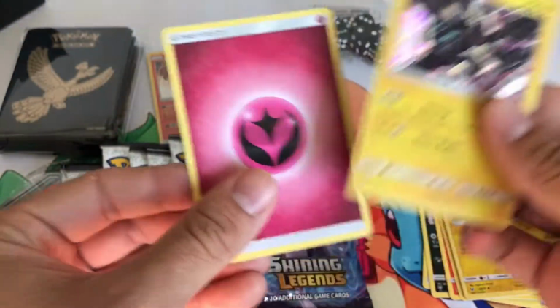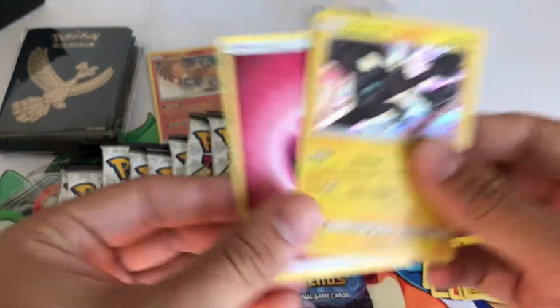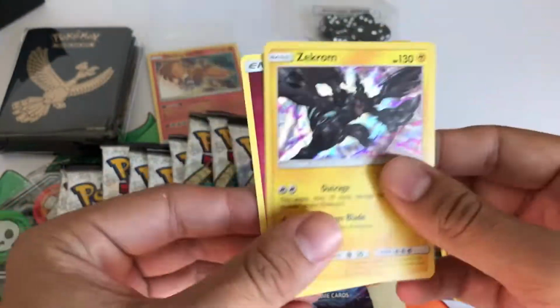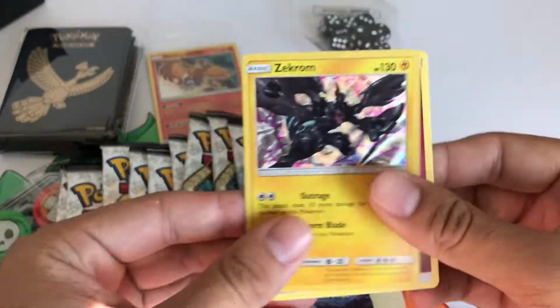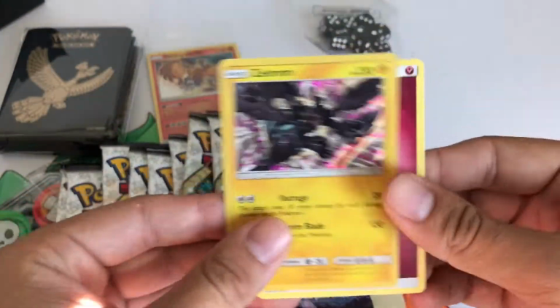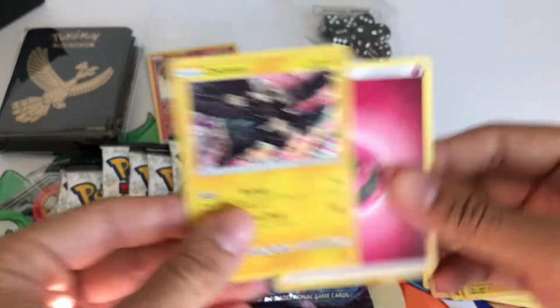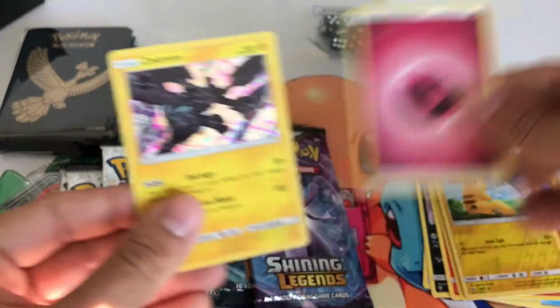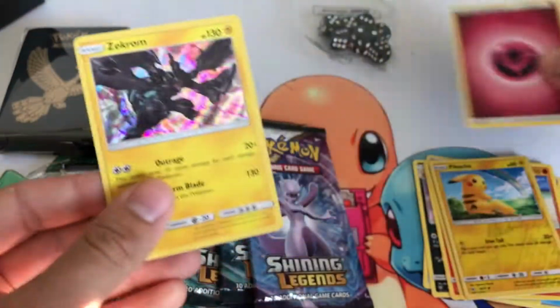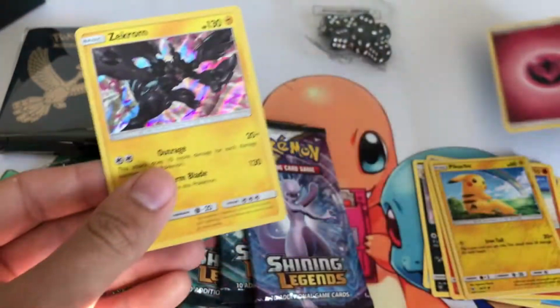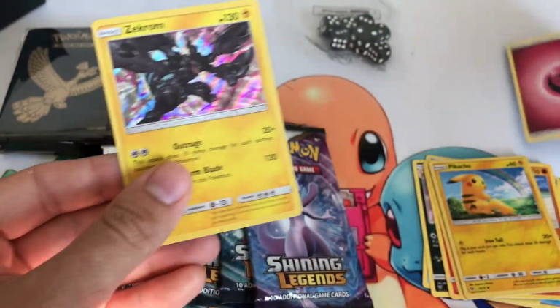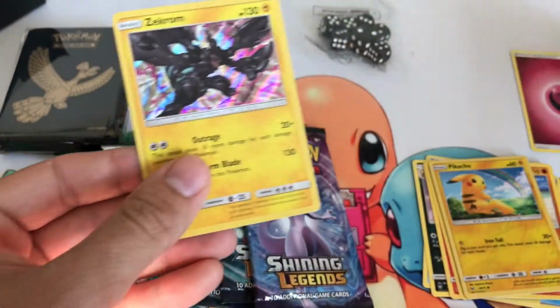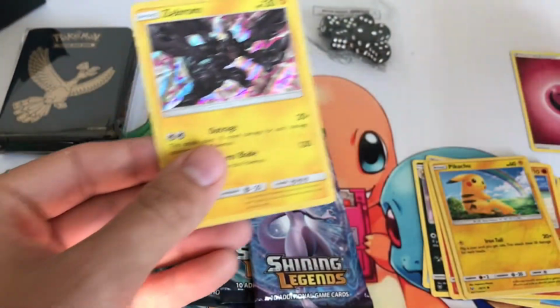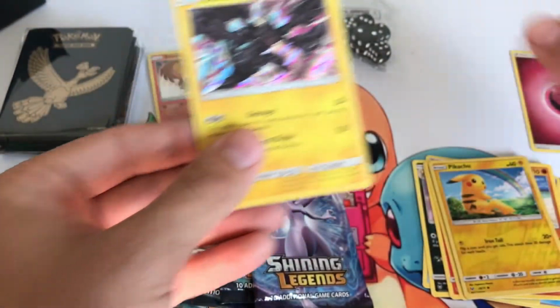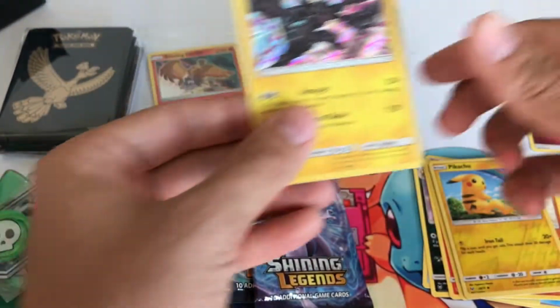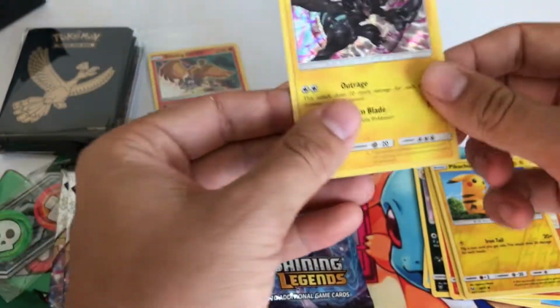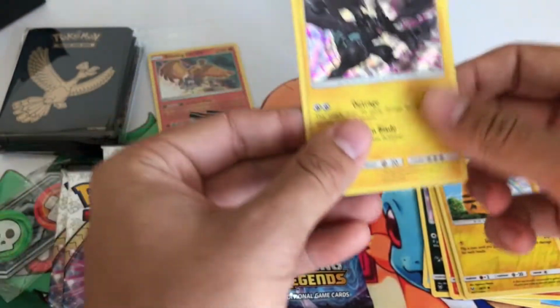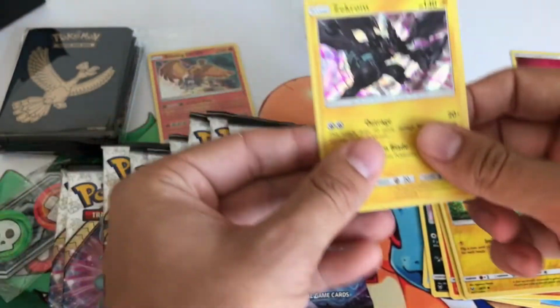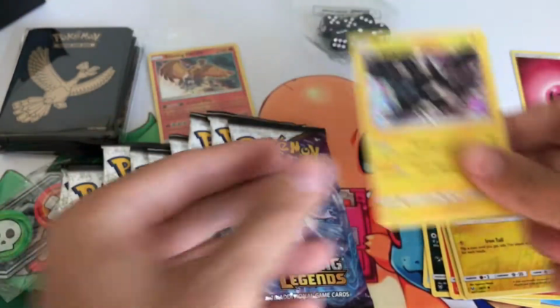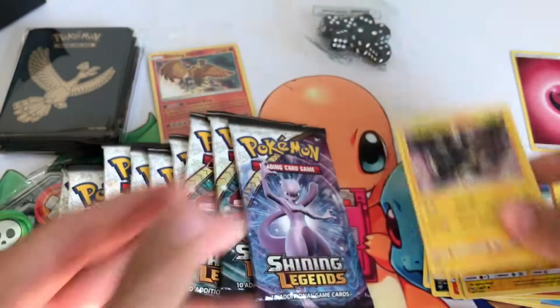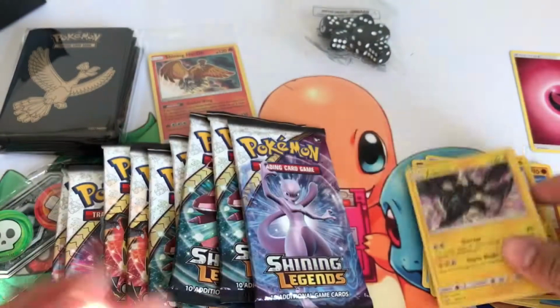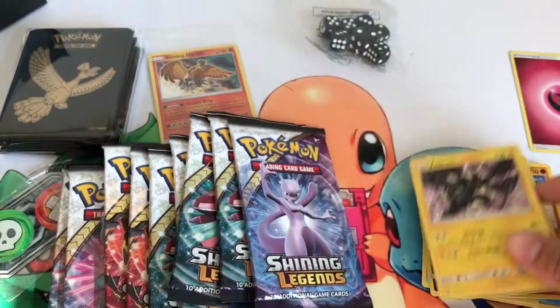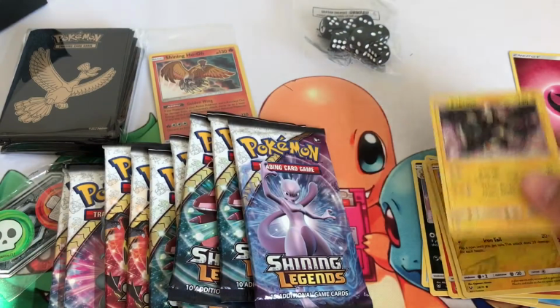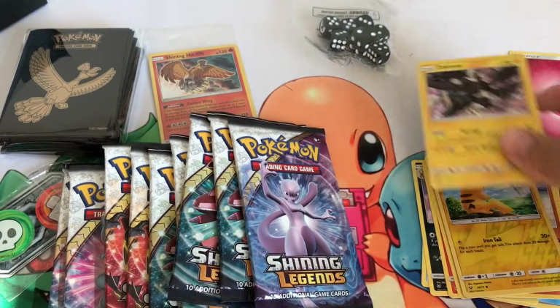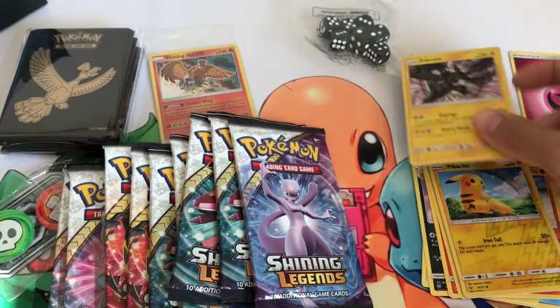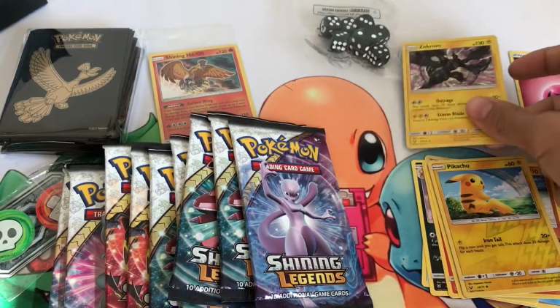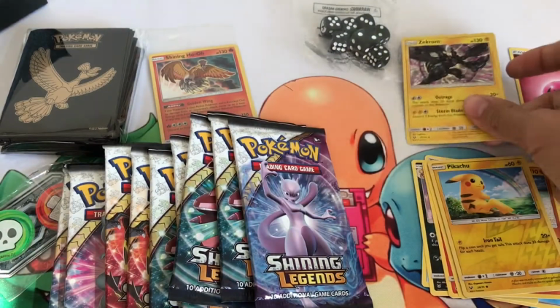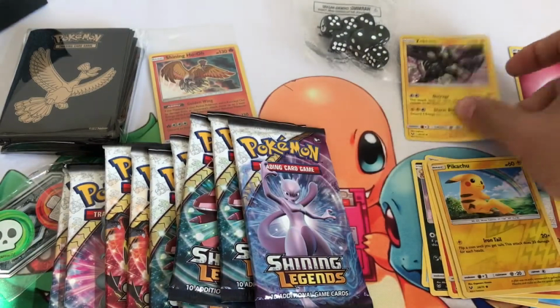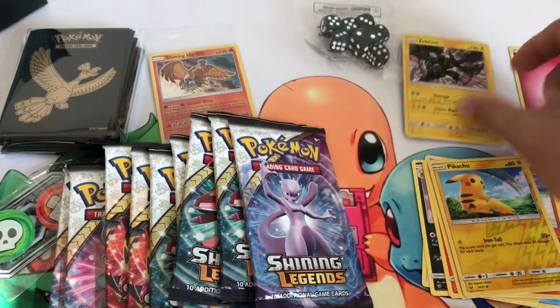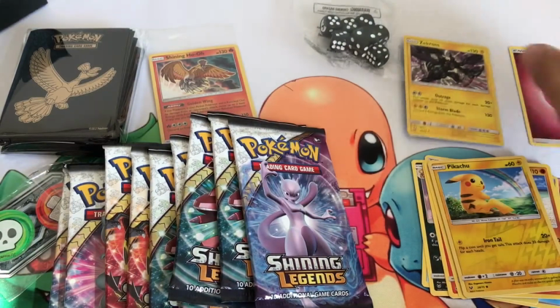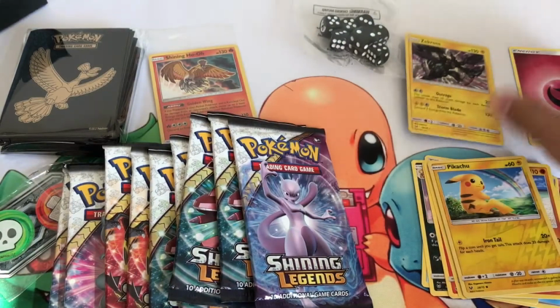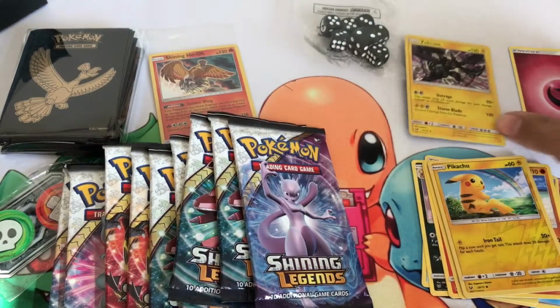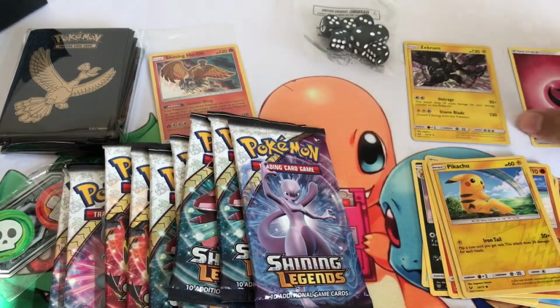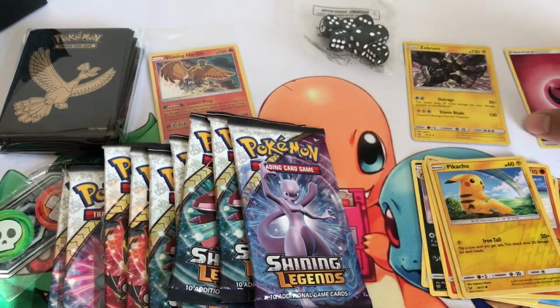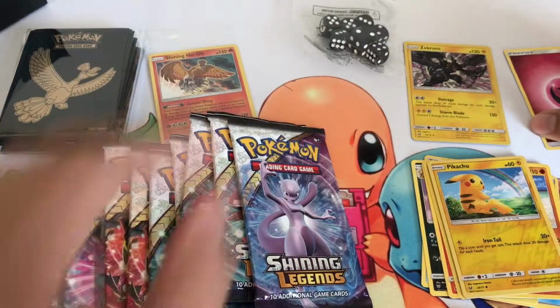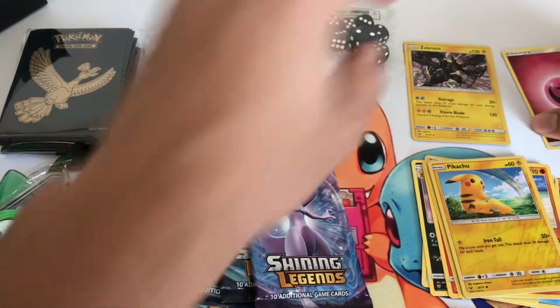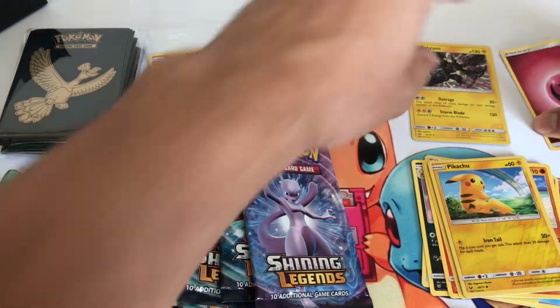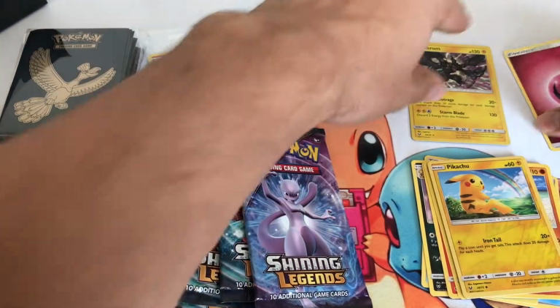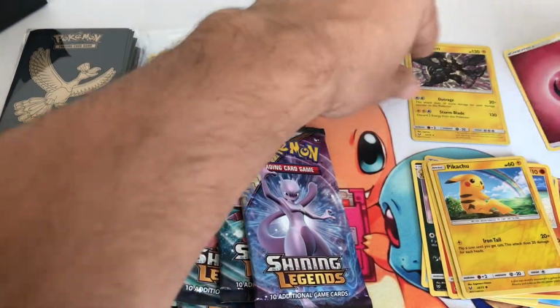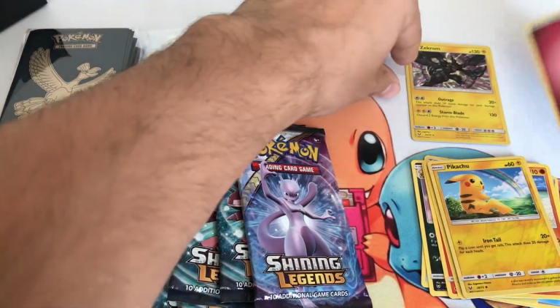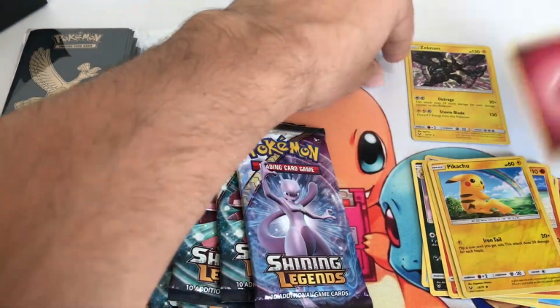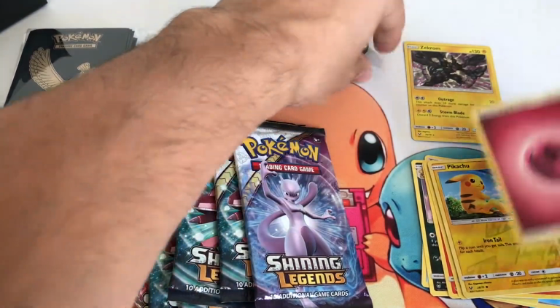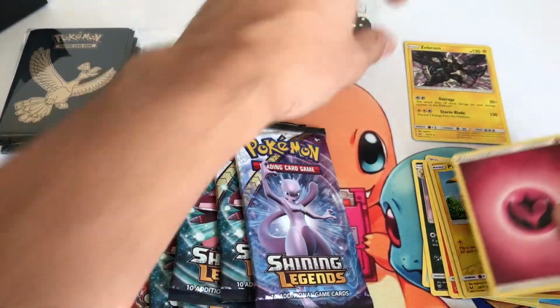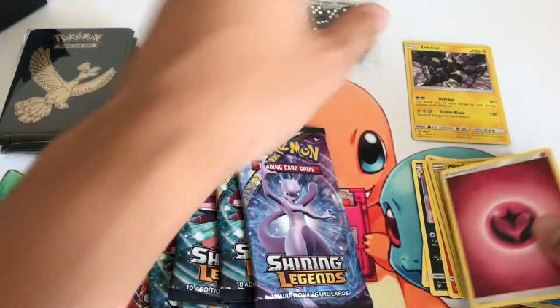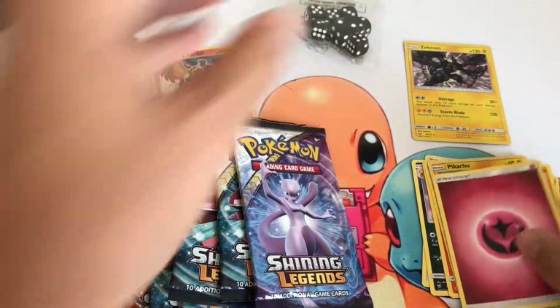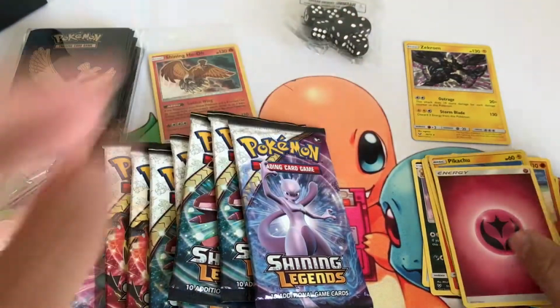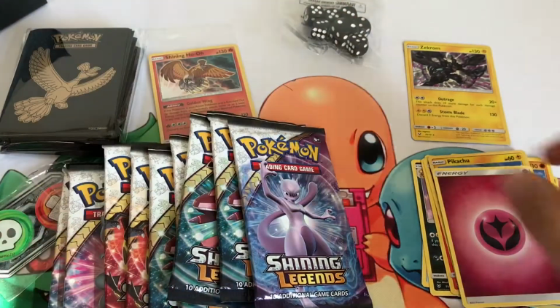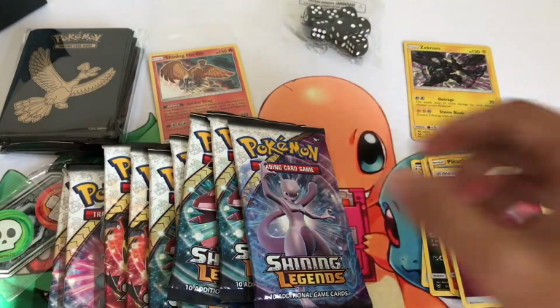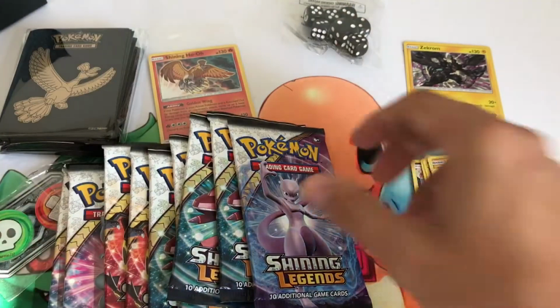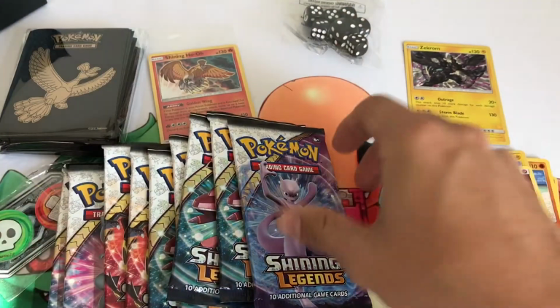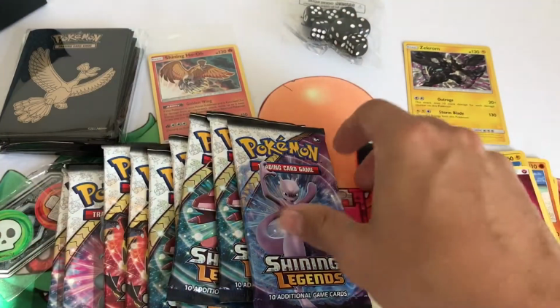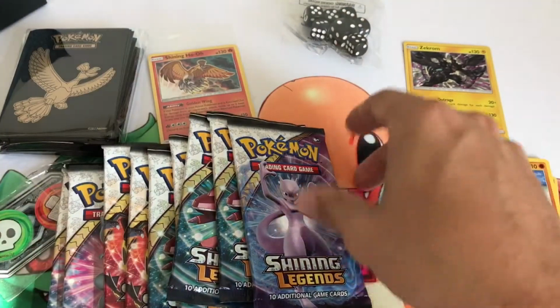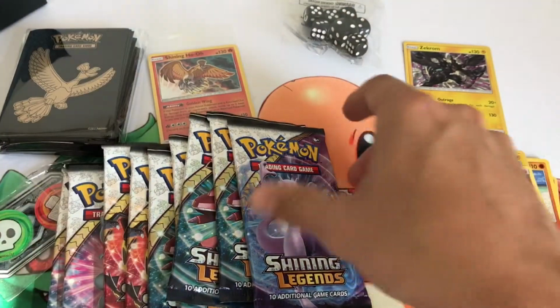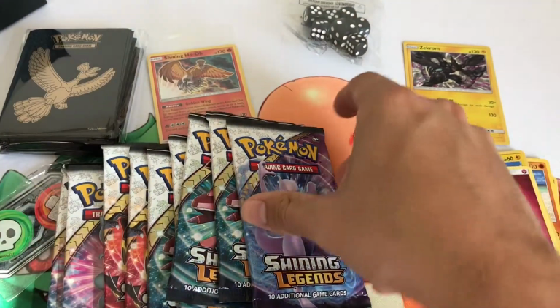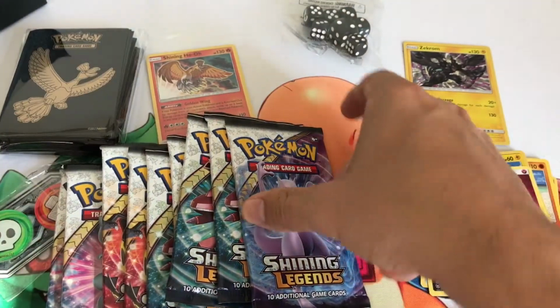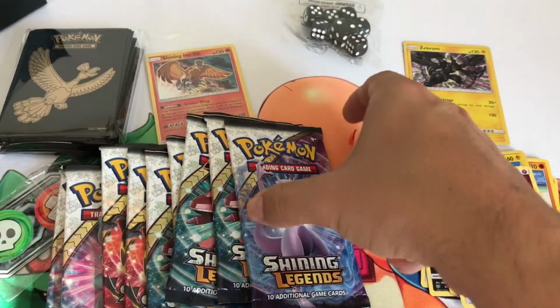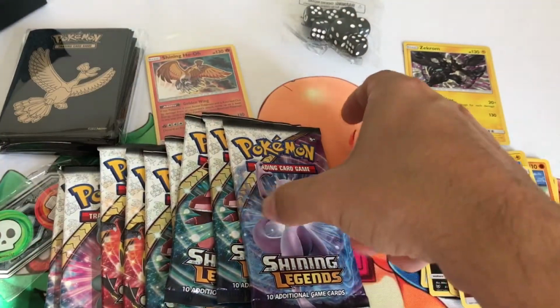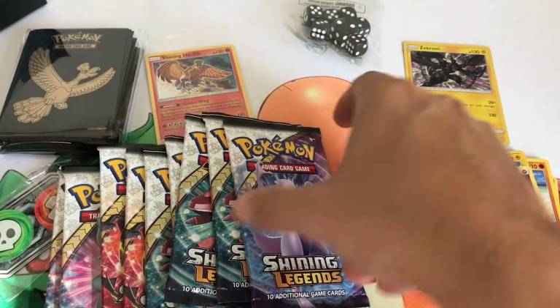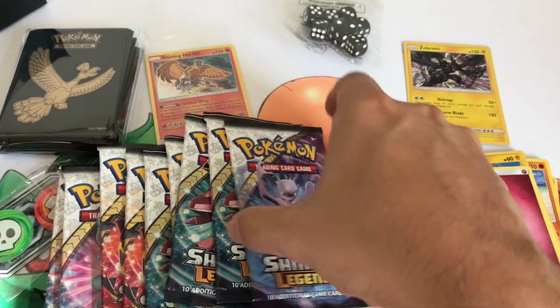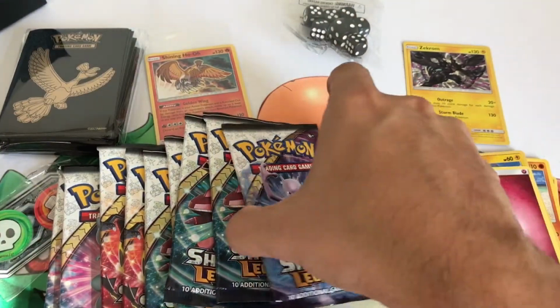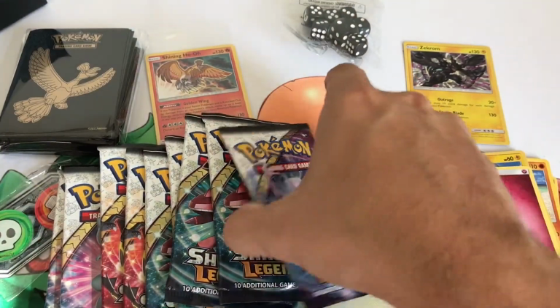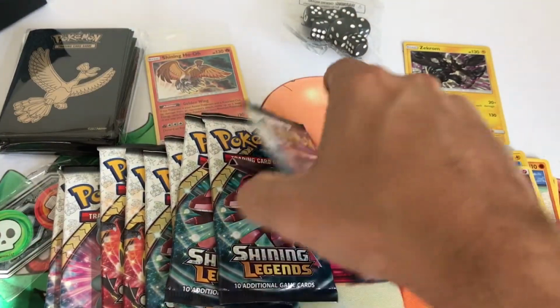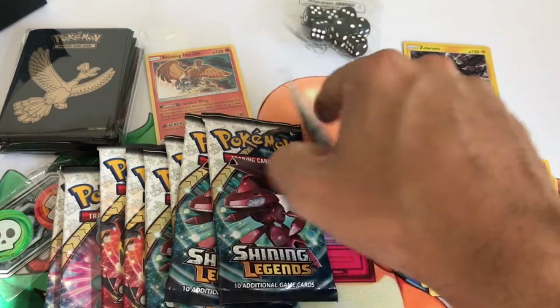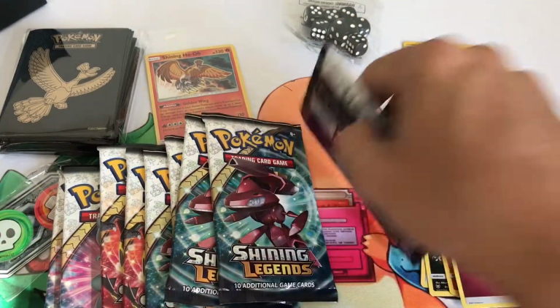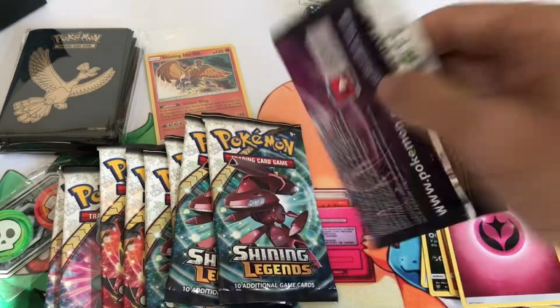We get a random energy too. We'll put our holos over here. That's just - we get them every pack.